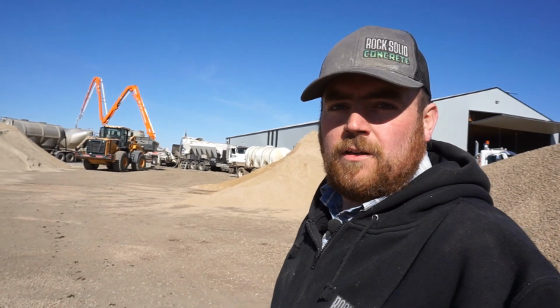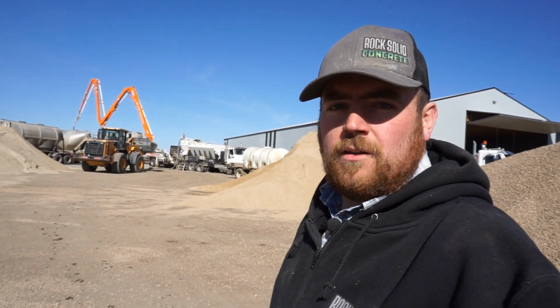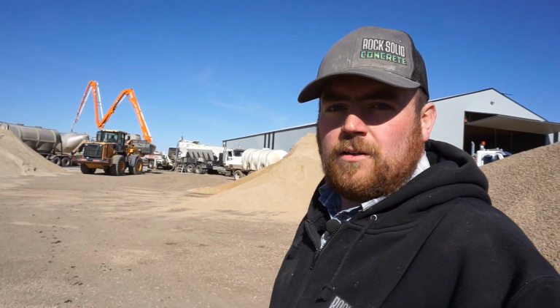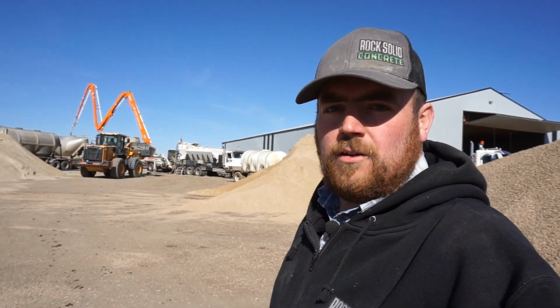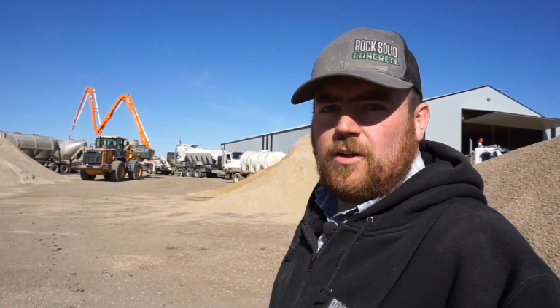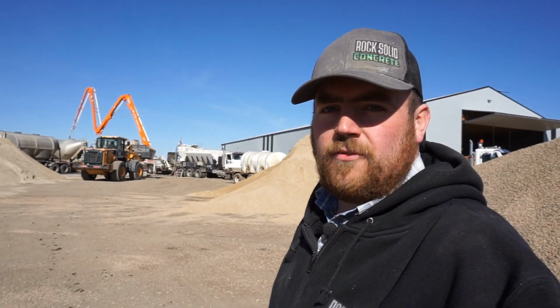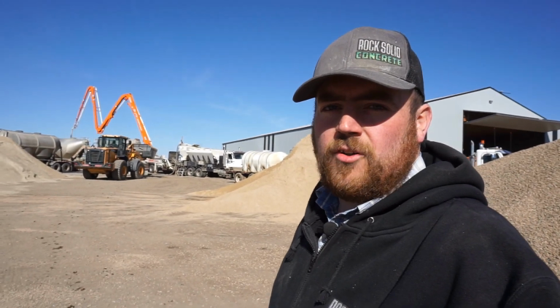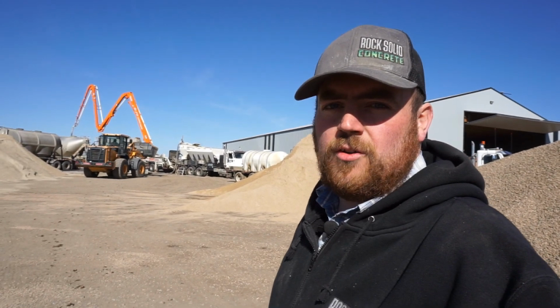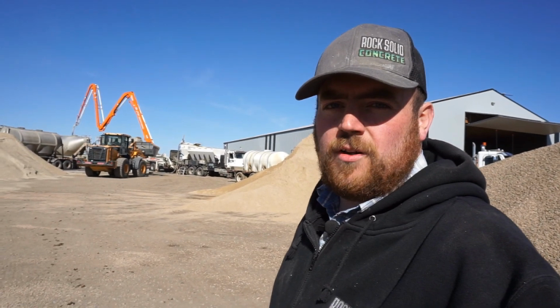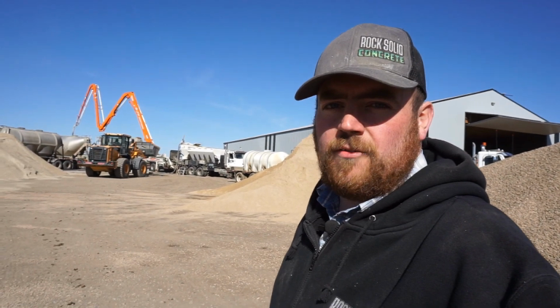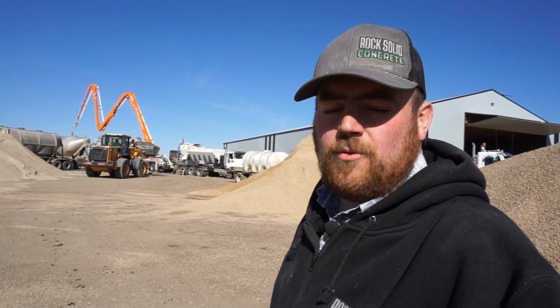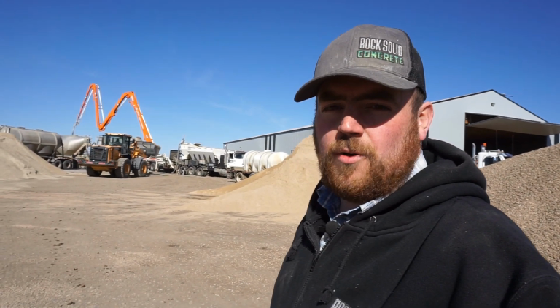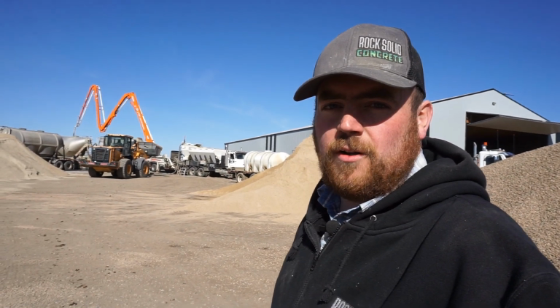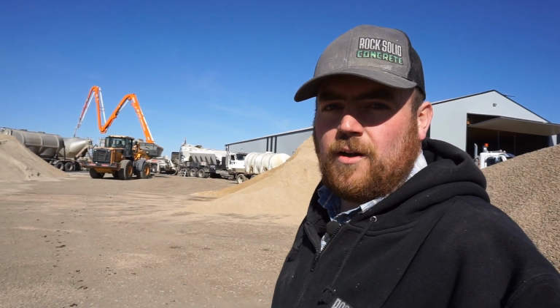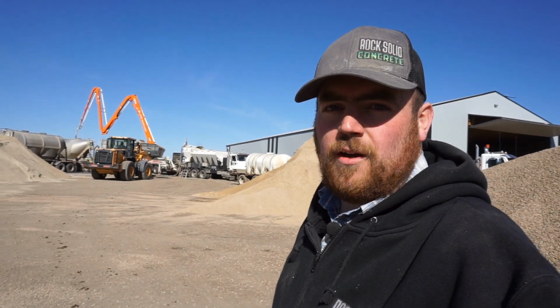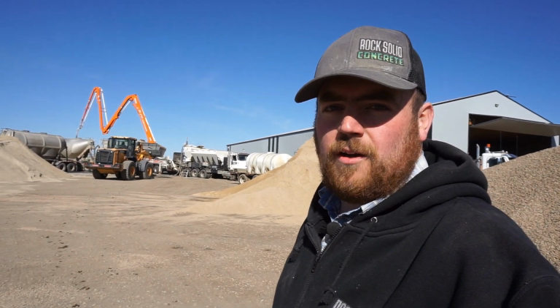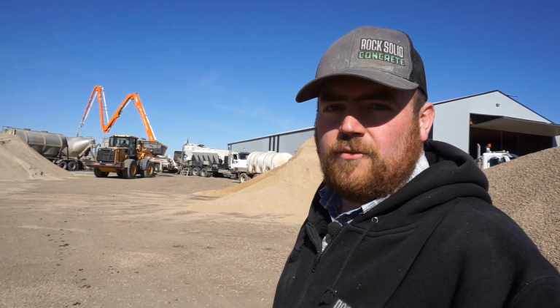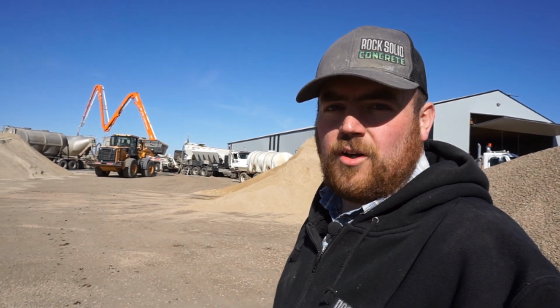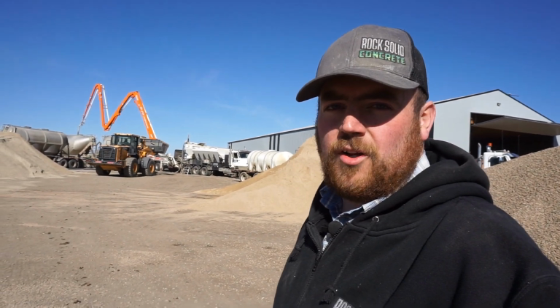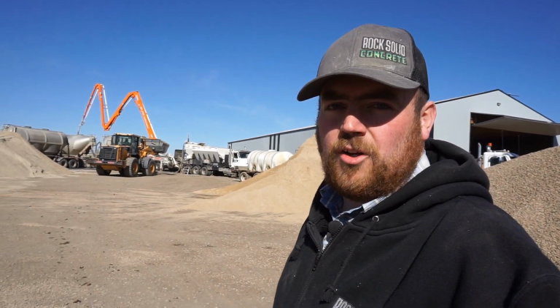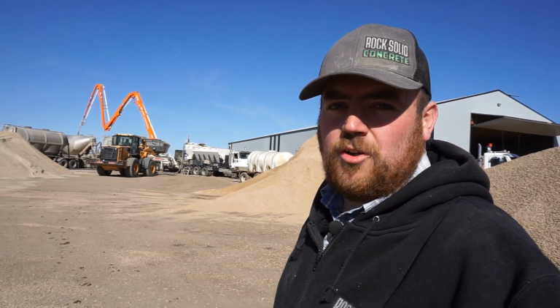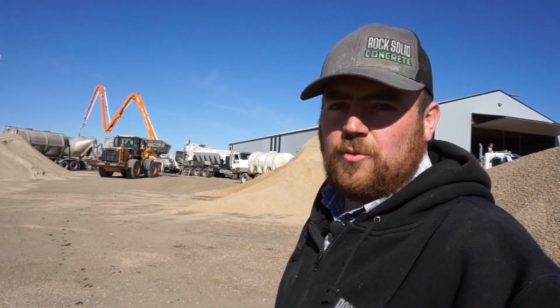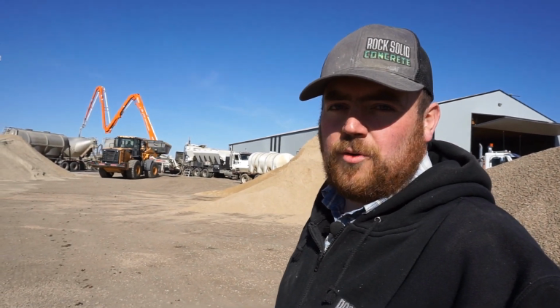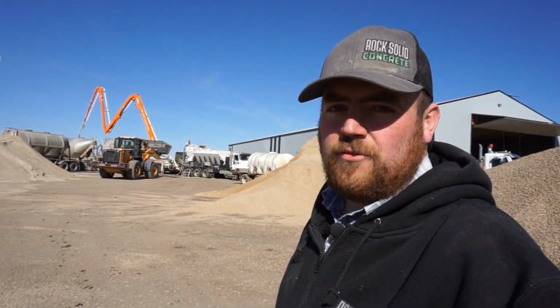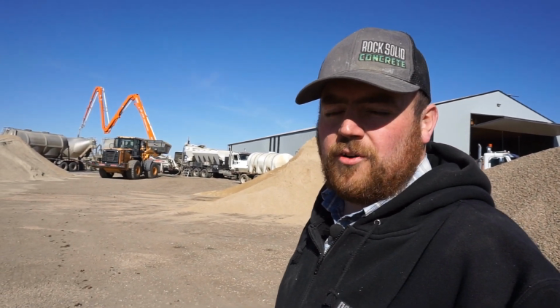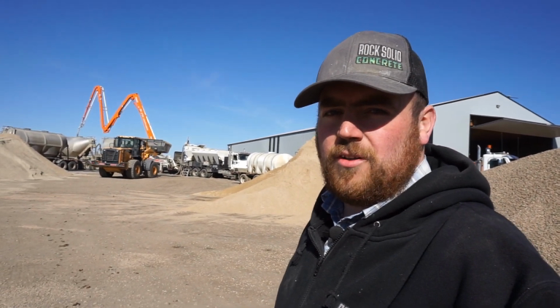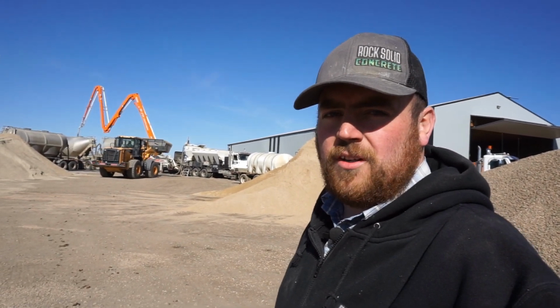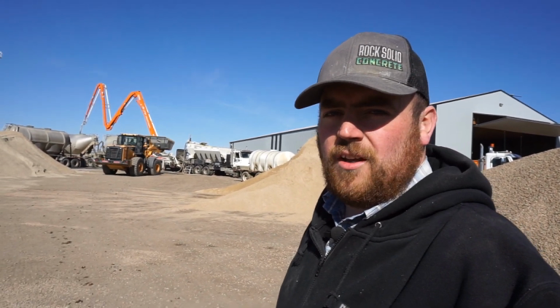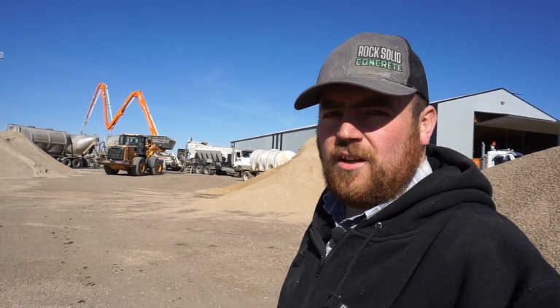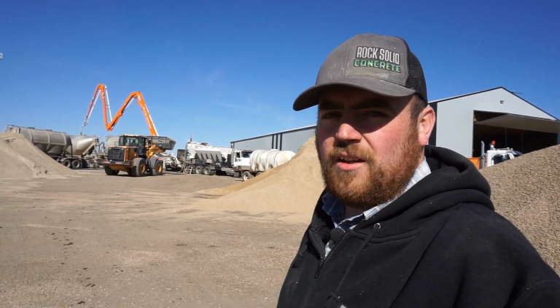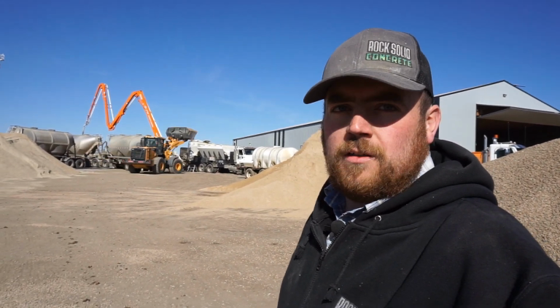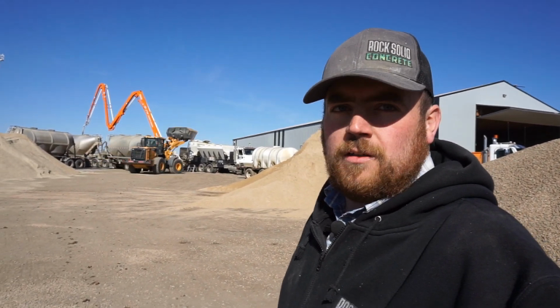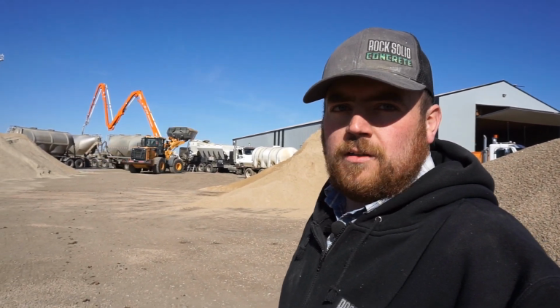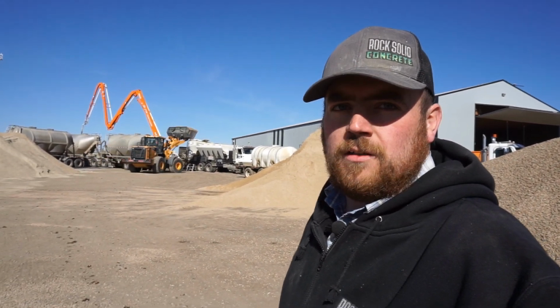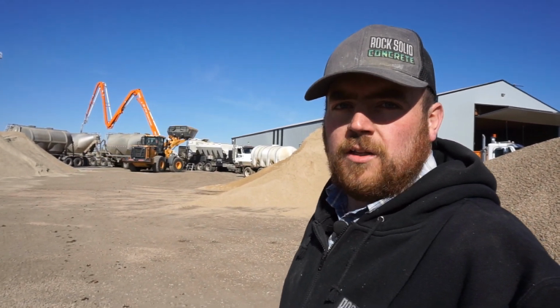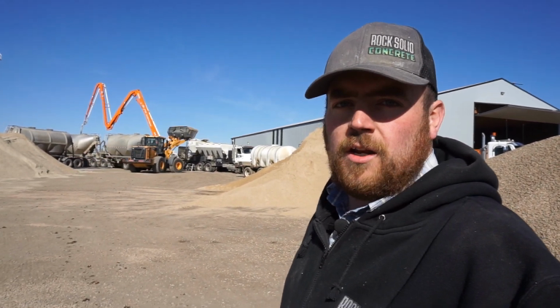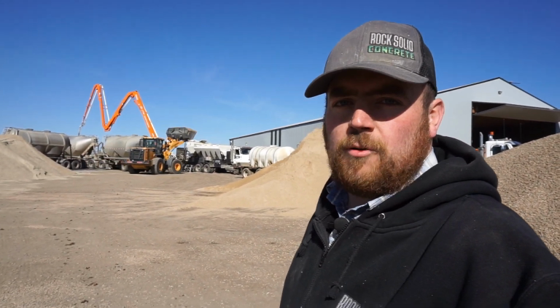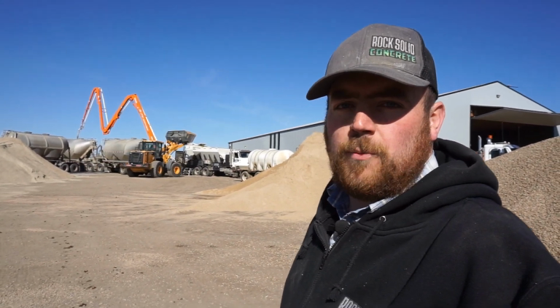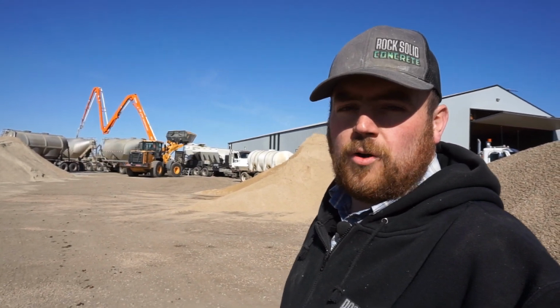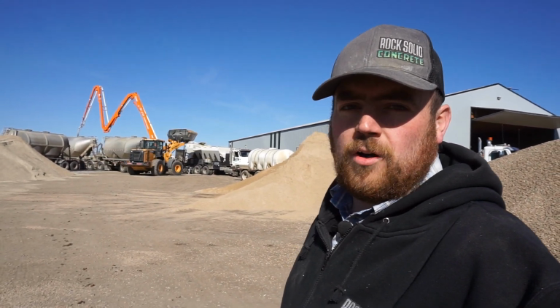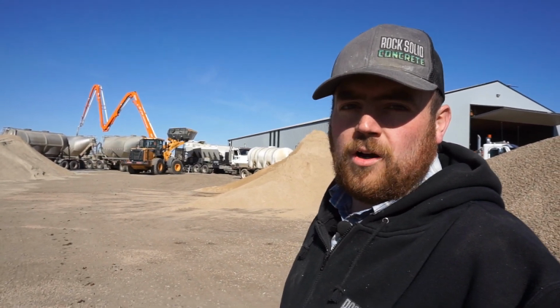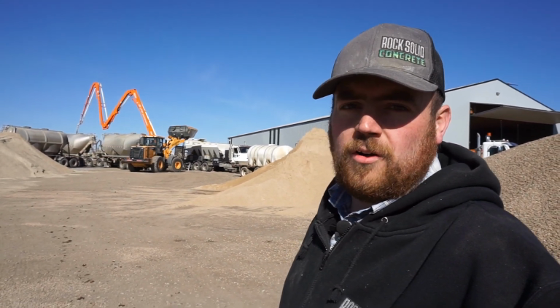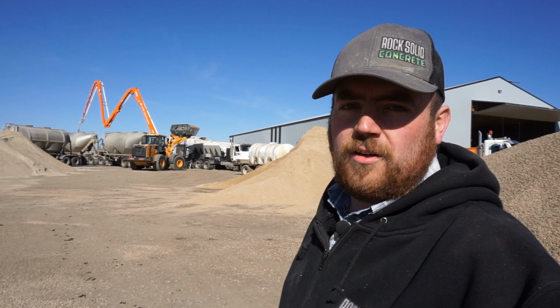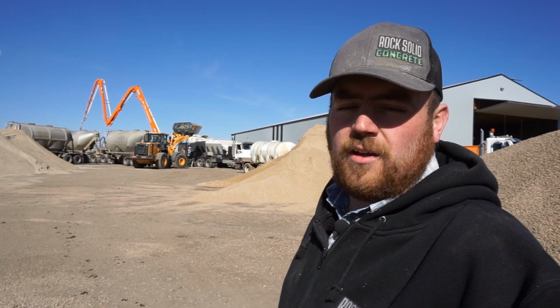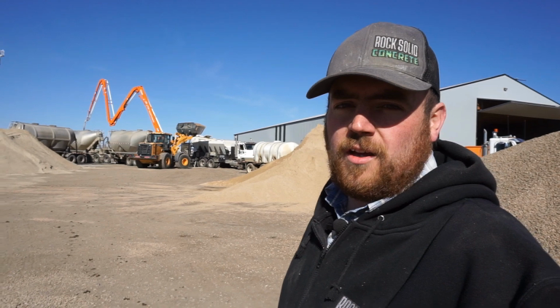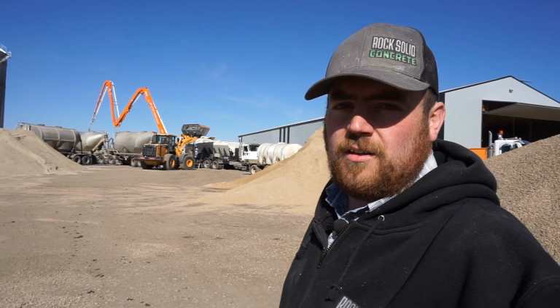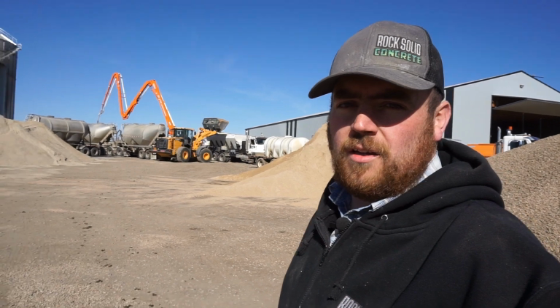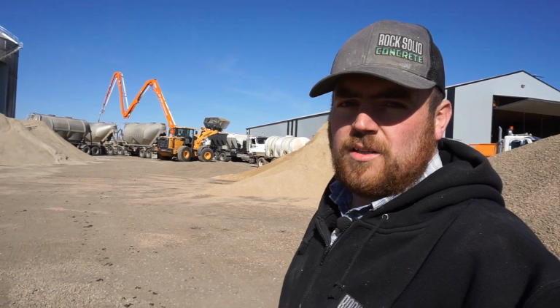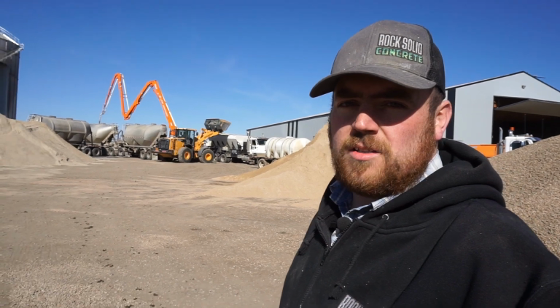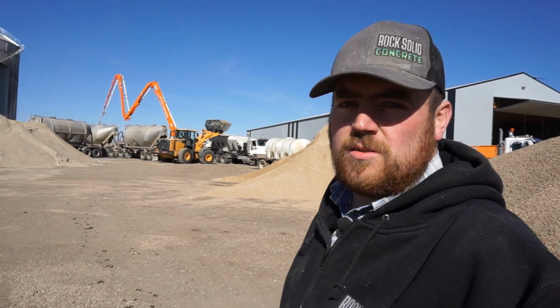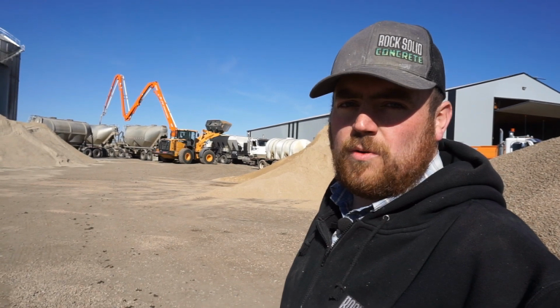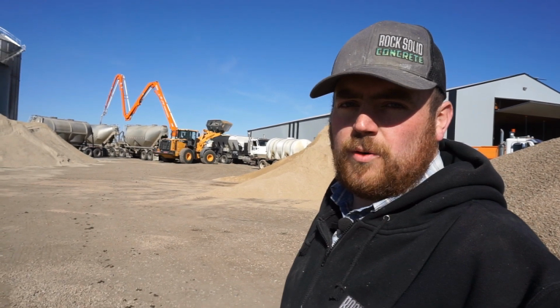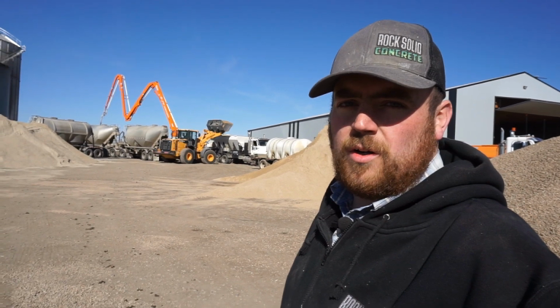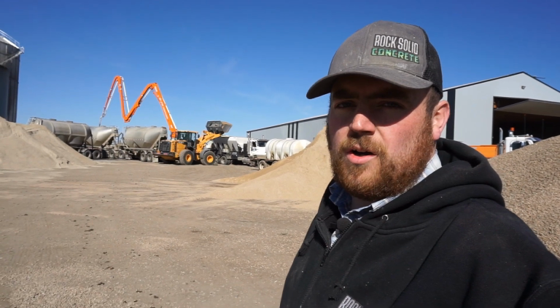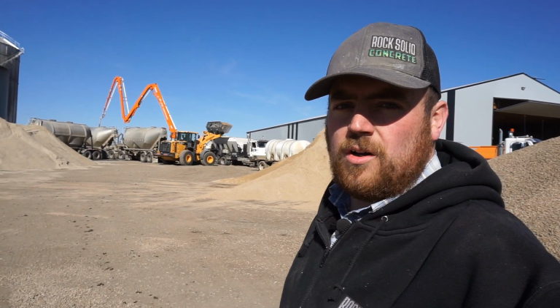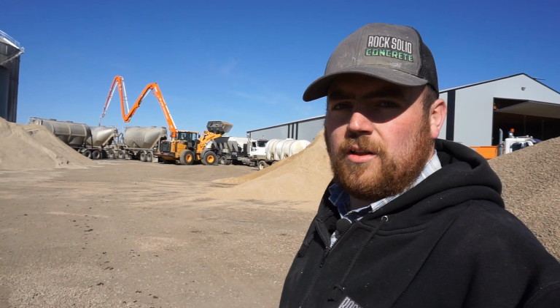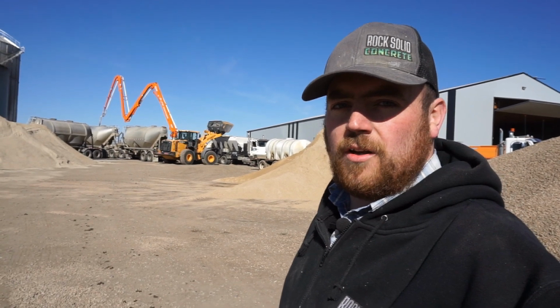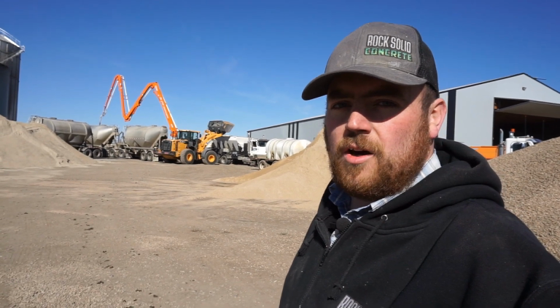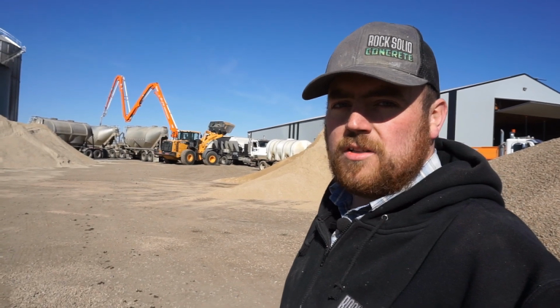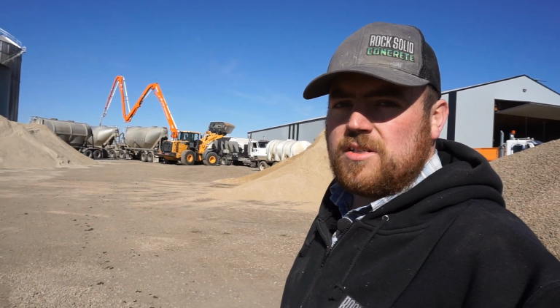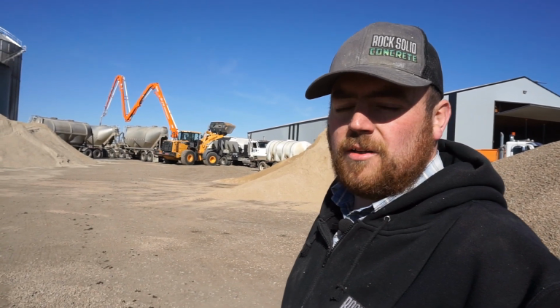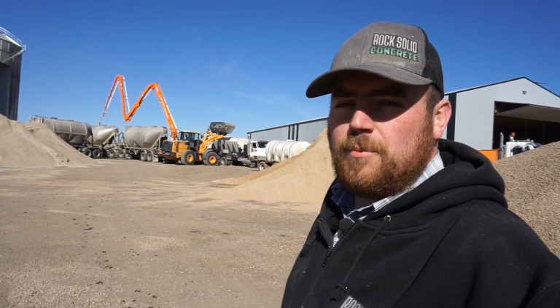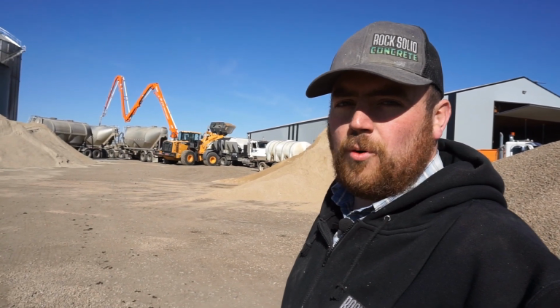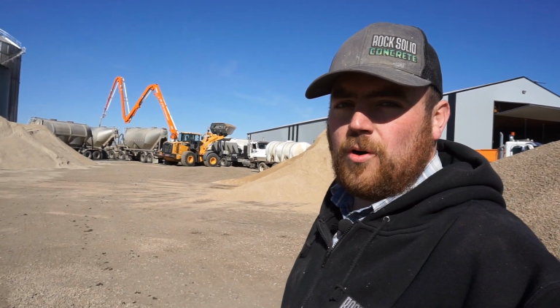Good afternoon everyone. I've got a good one for you today. Today we're pouring concrete again and this is what we call an on-site pour.